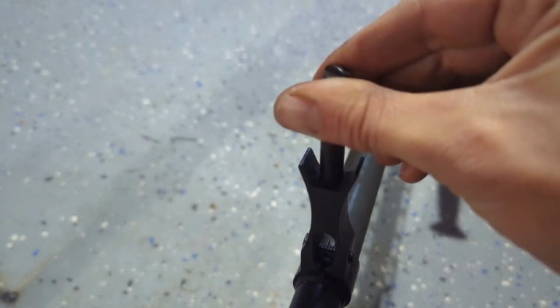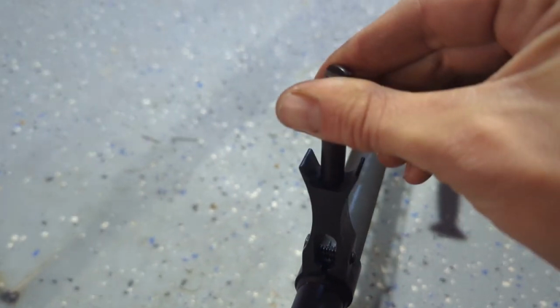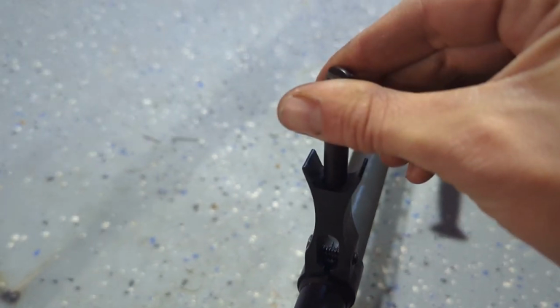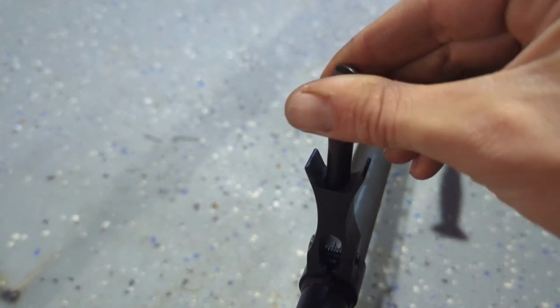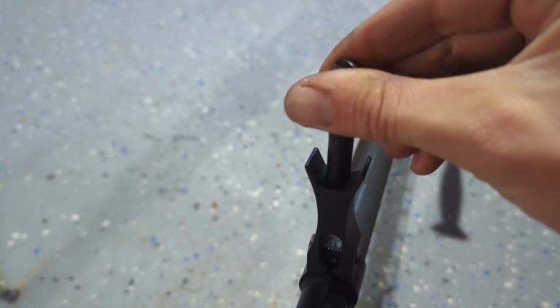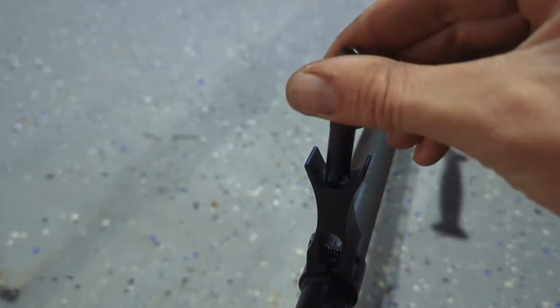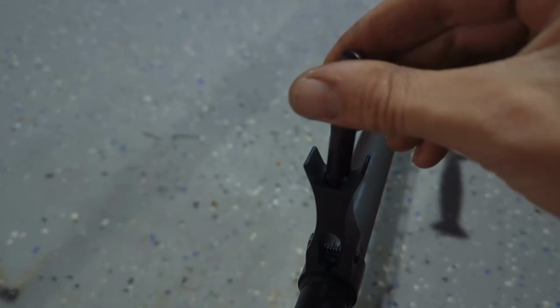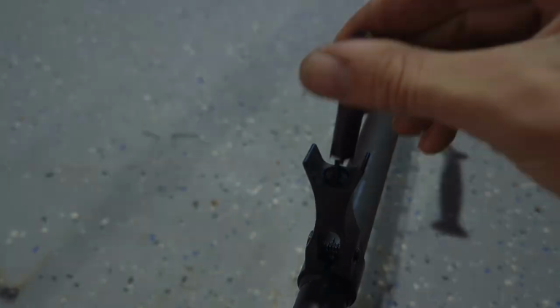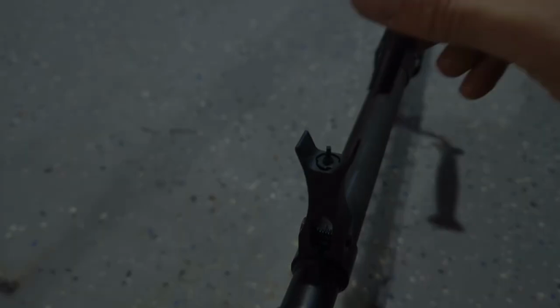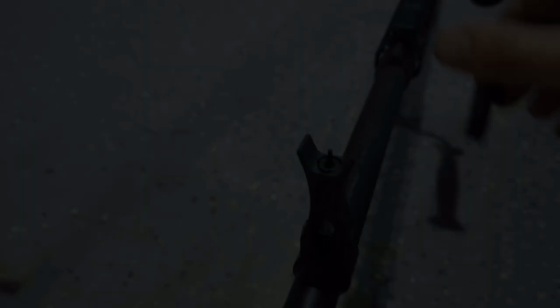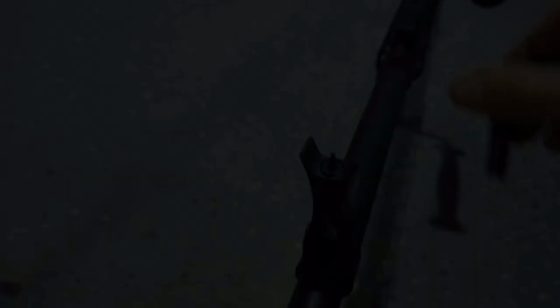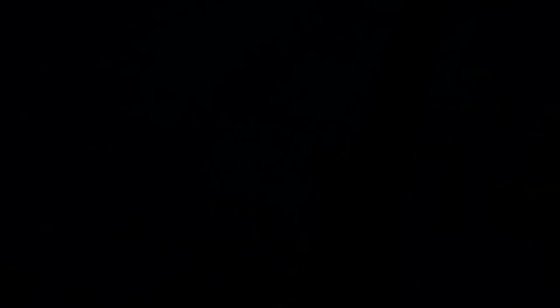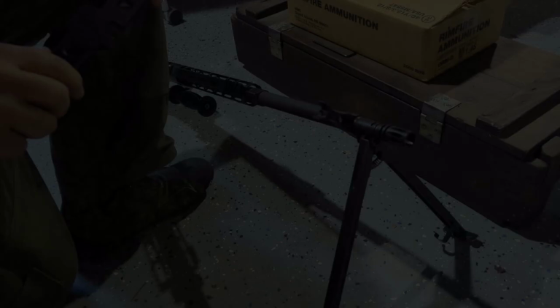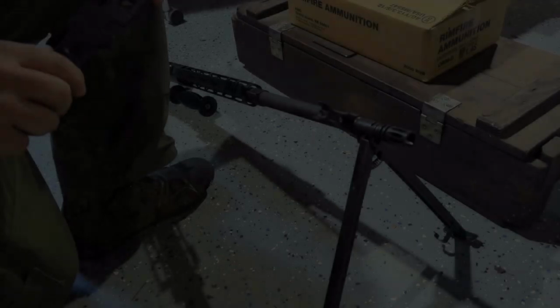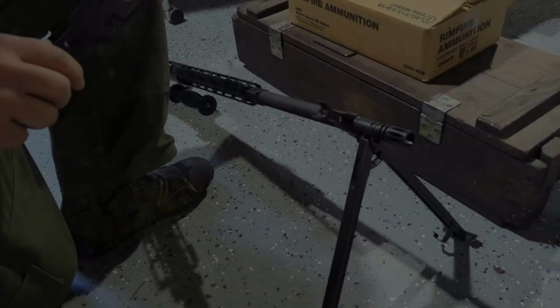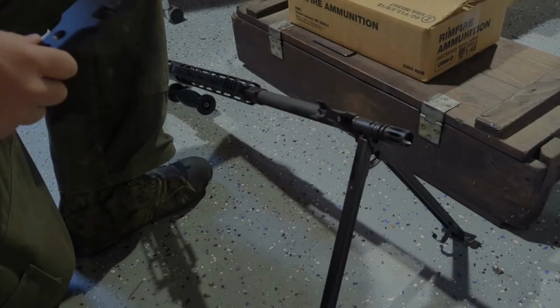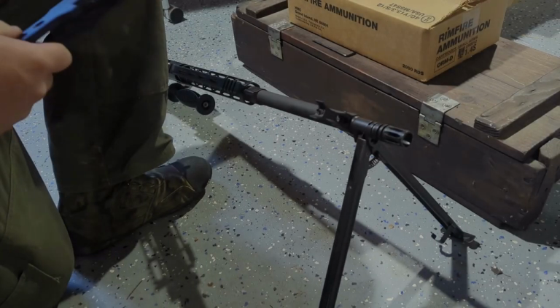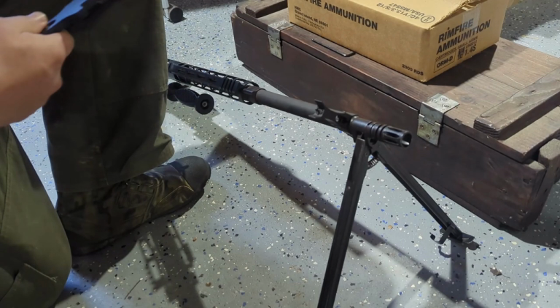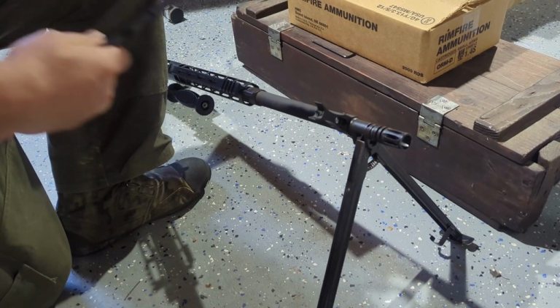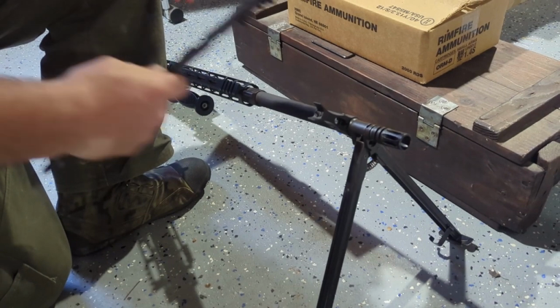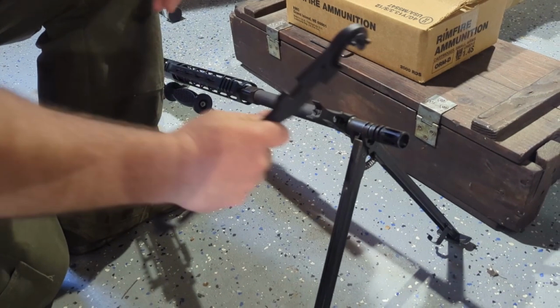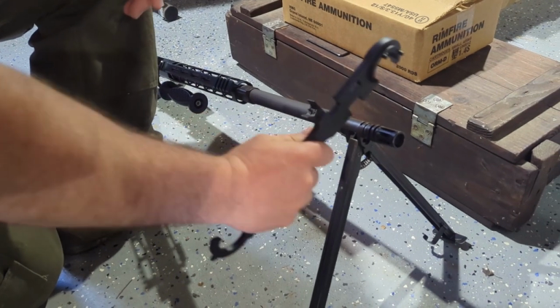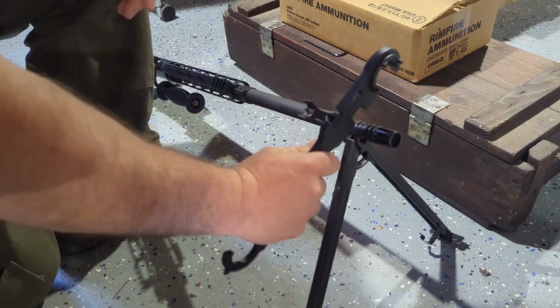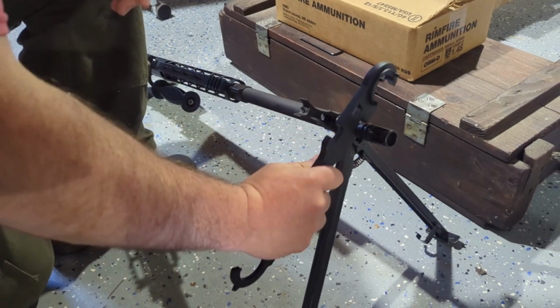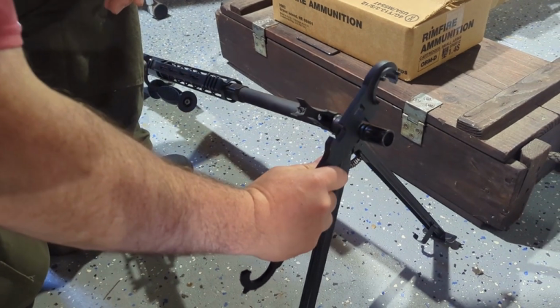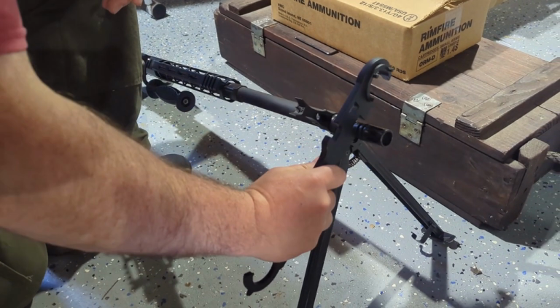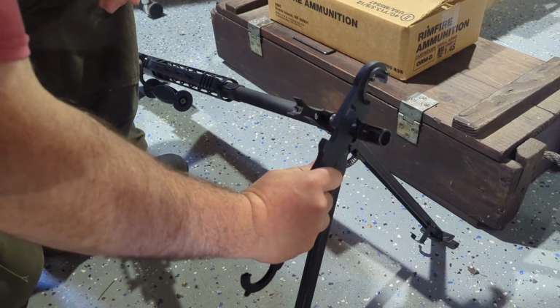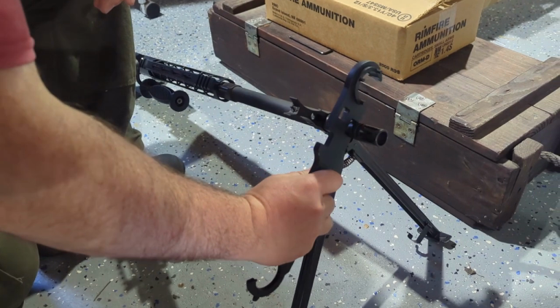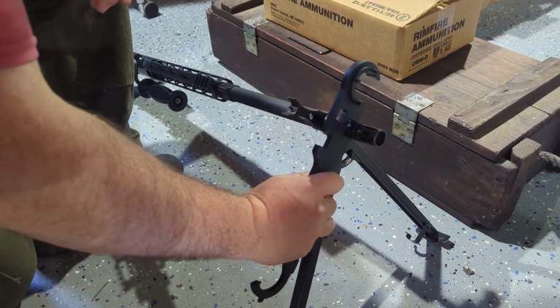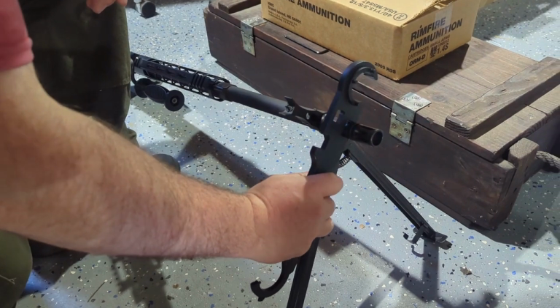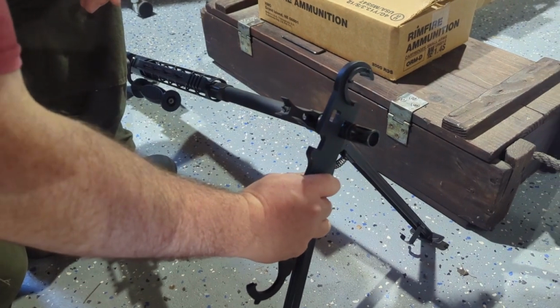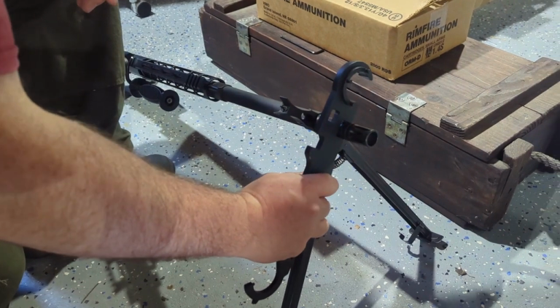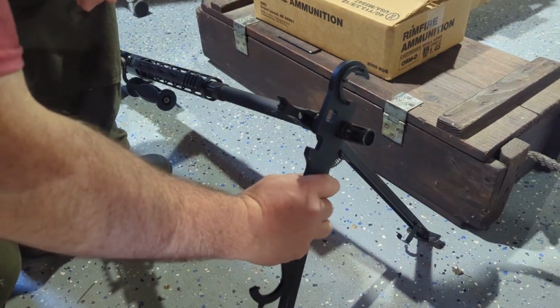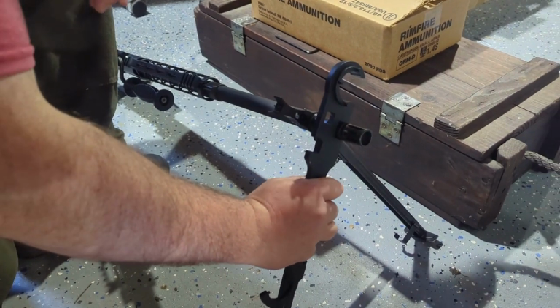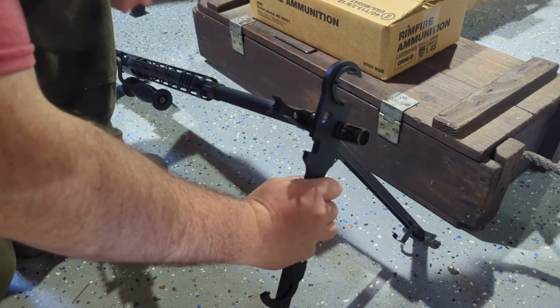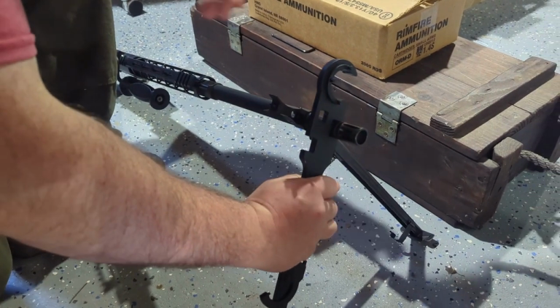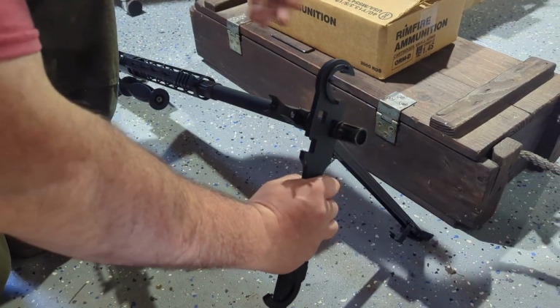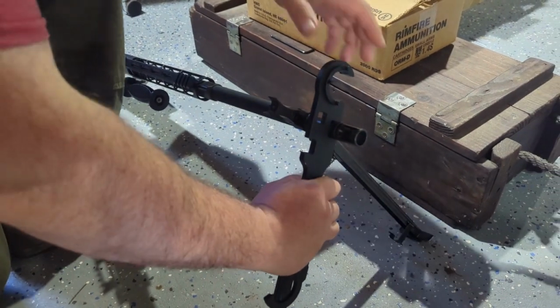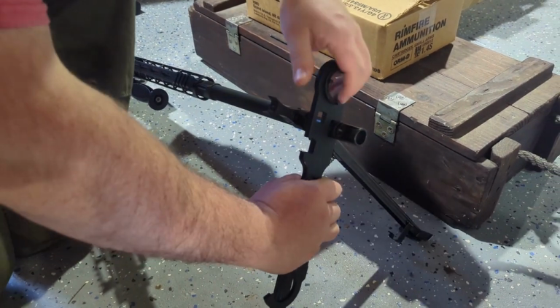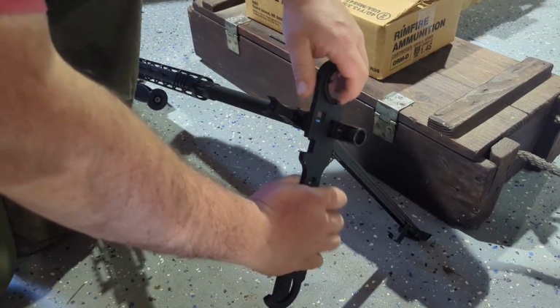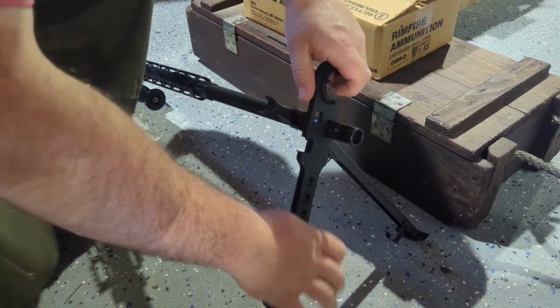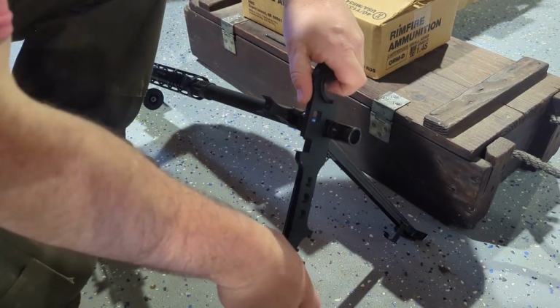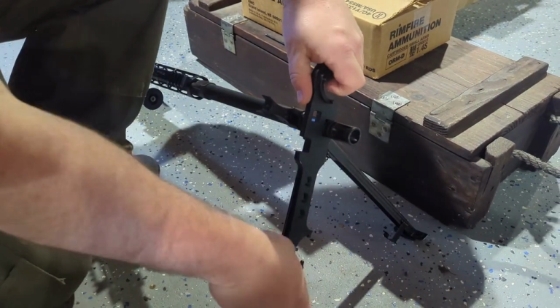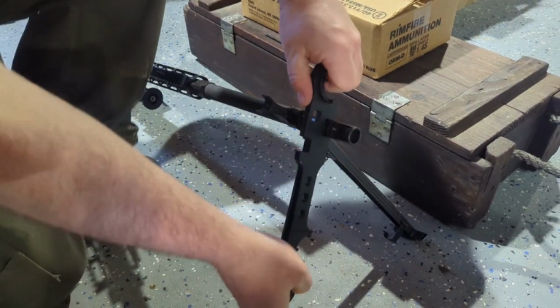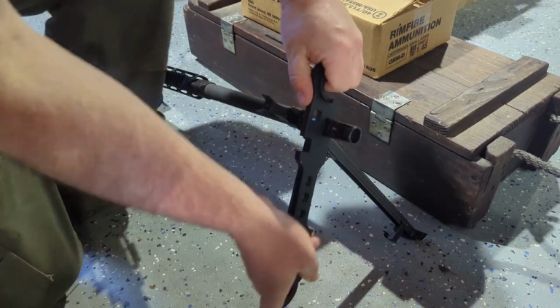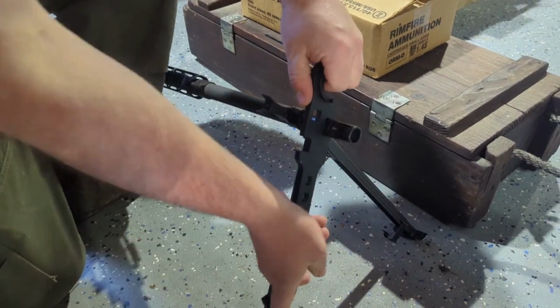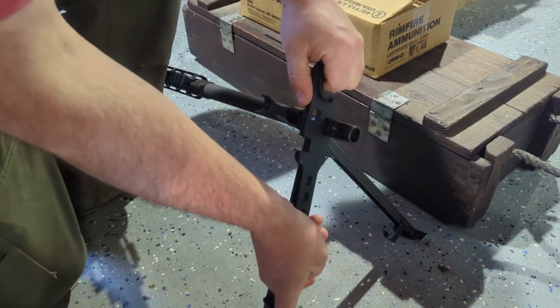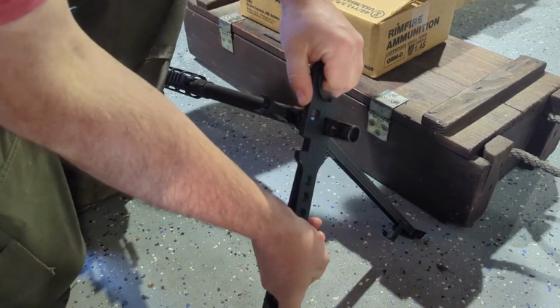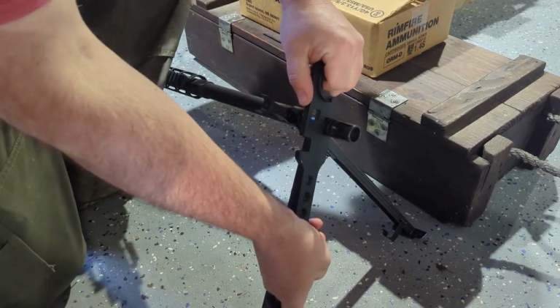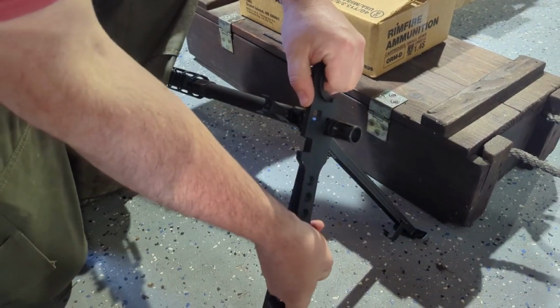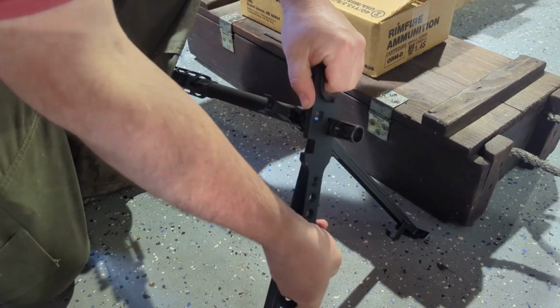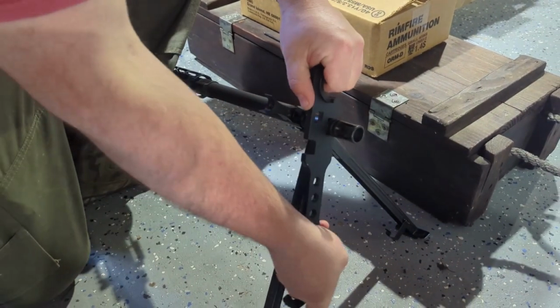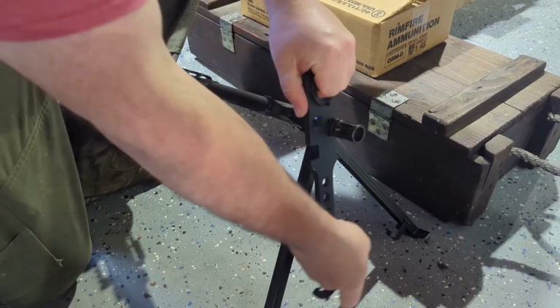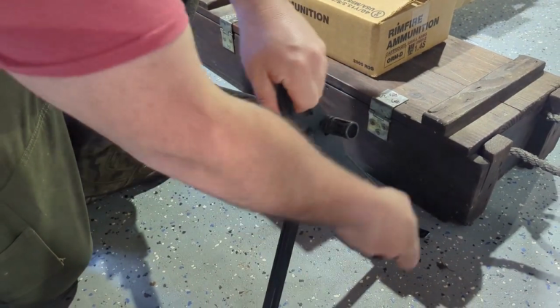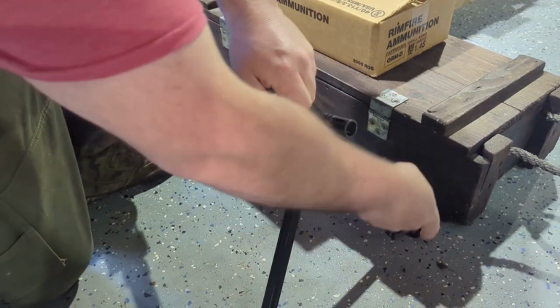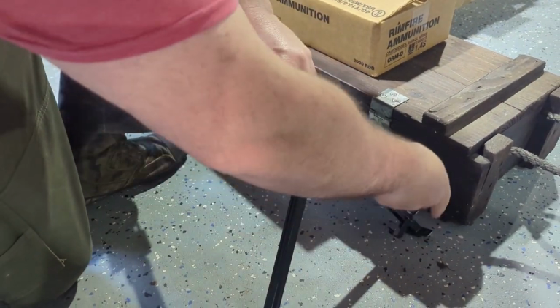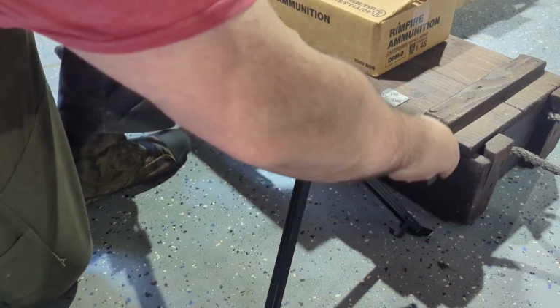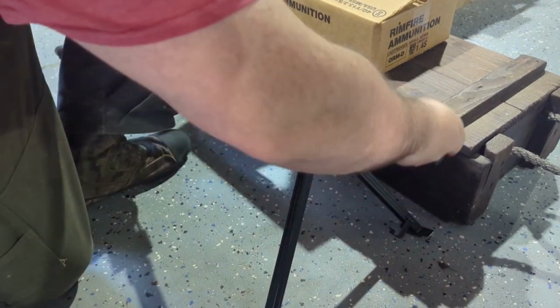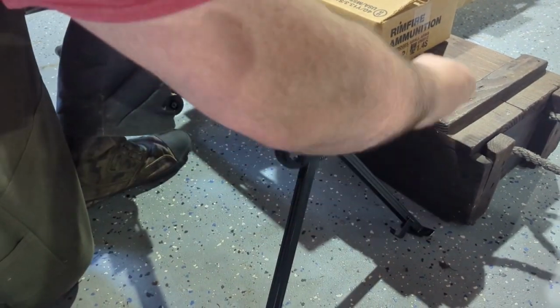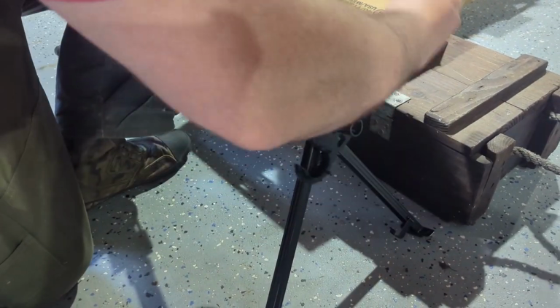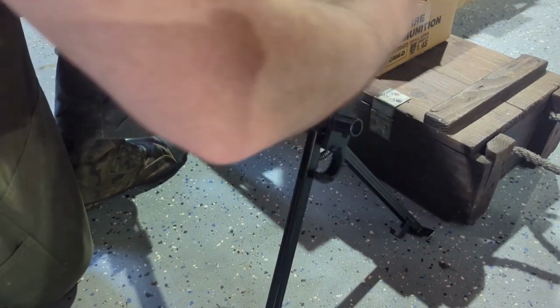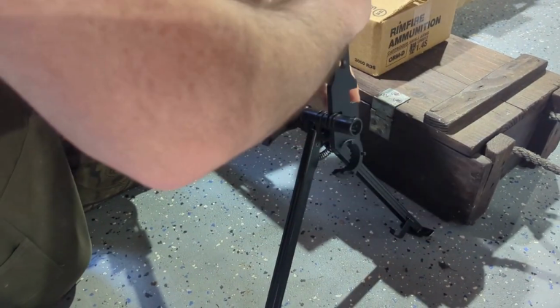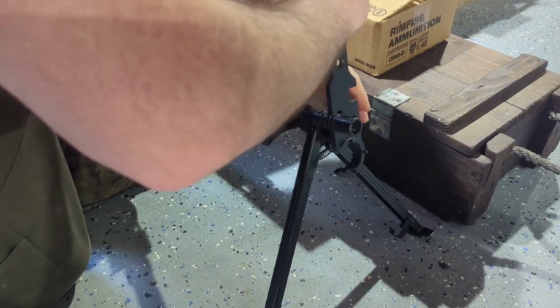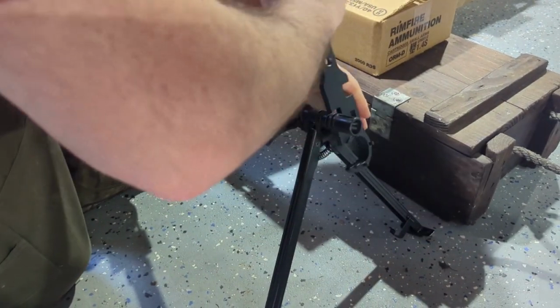Now that you have it zeroed, let's watch Mike show us how to use the kit to drill and pin the front sight post to the barrel.